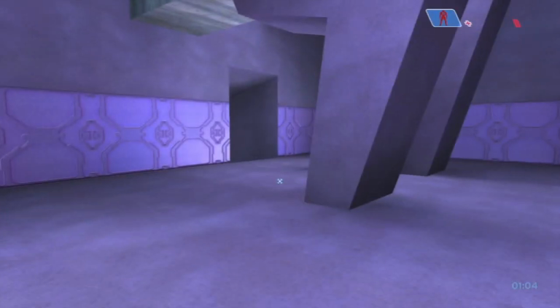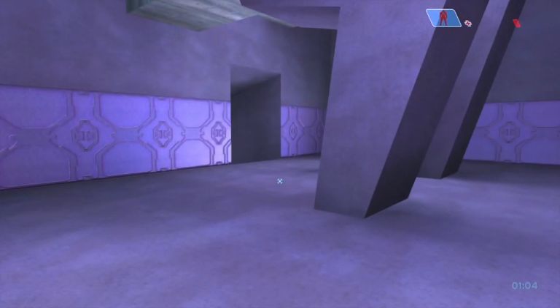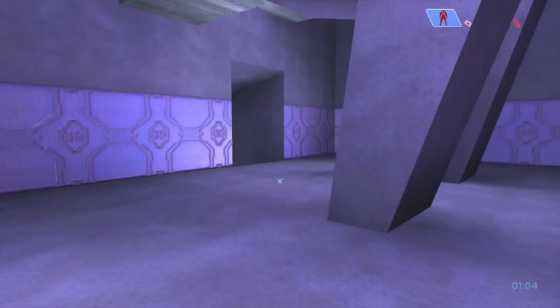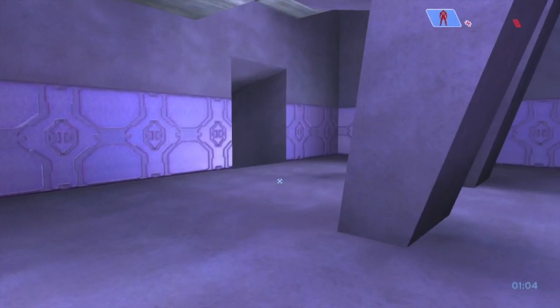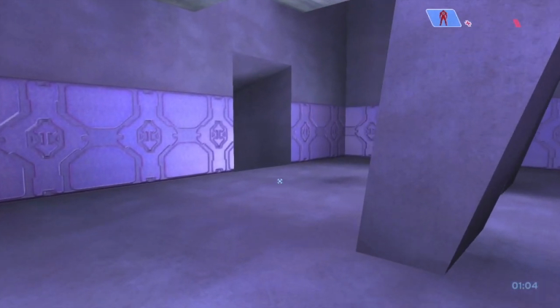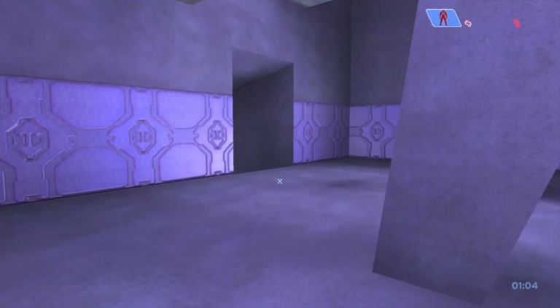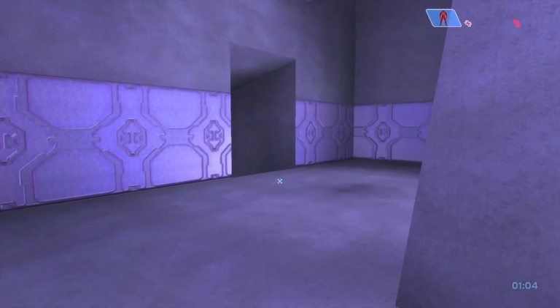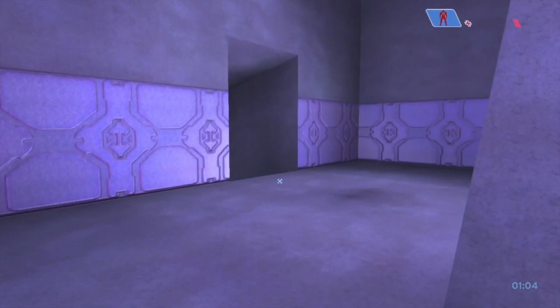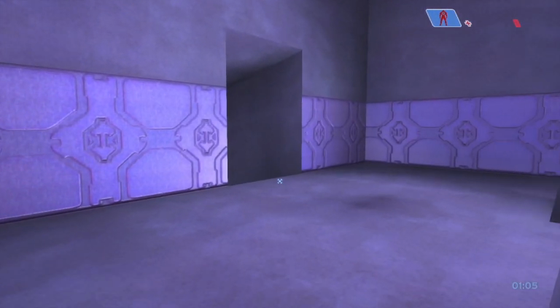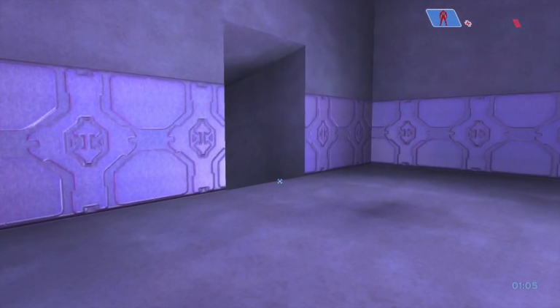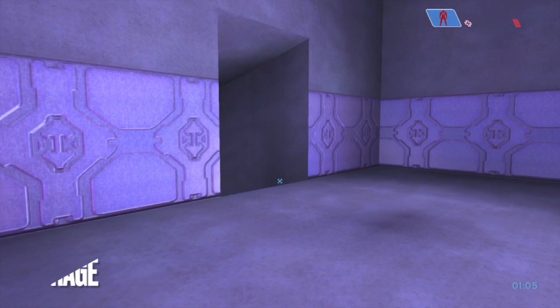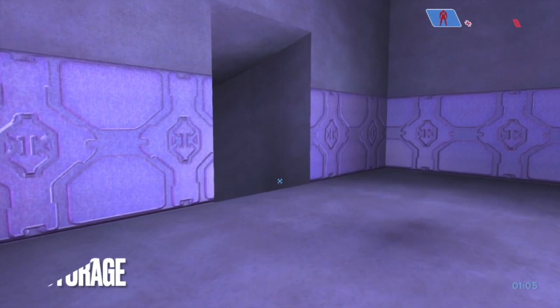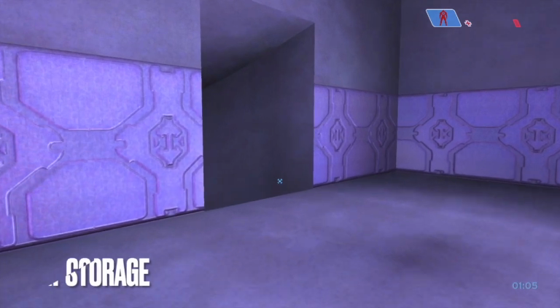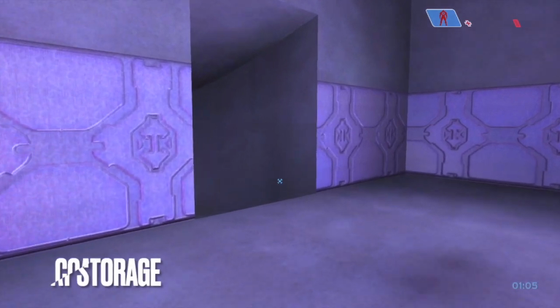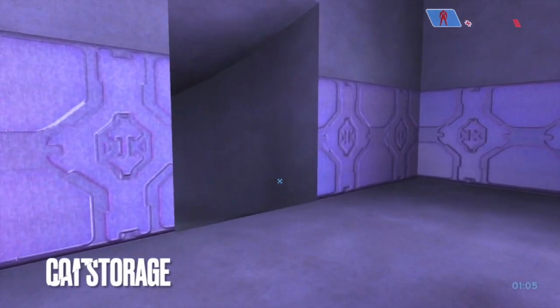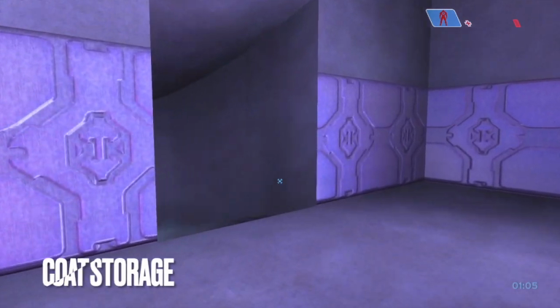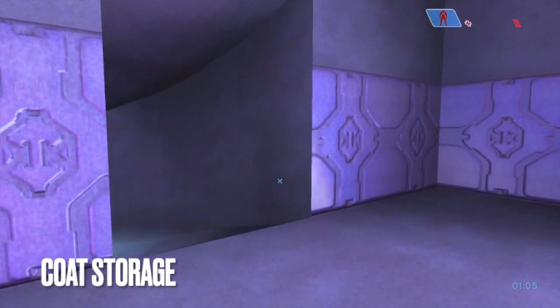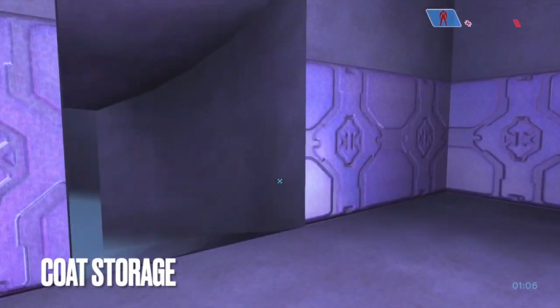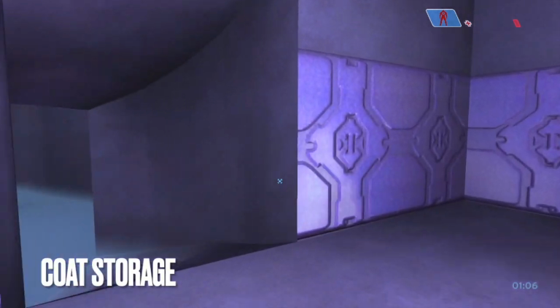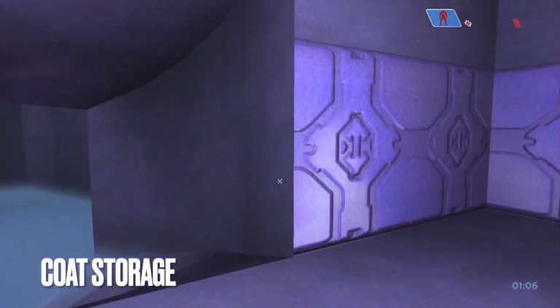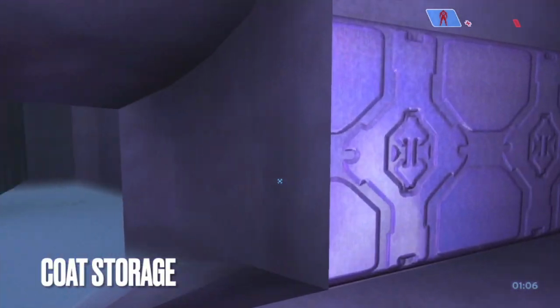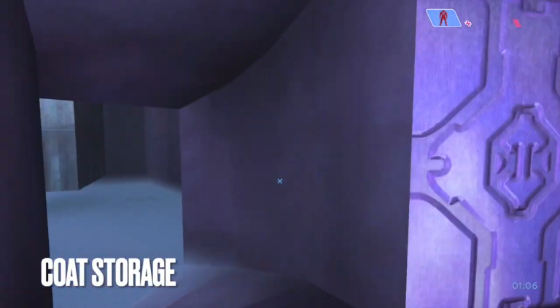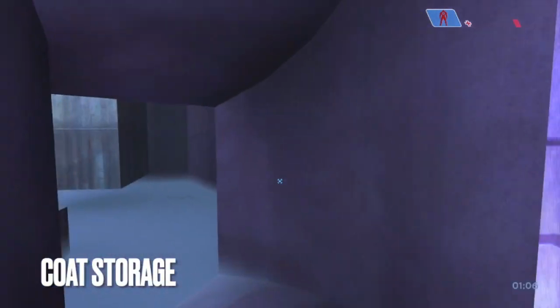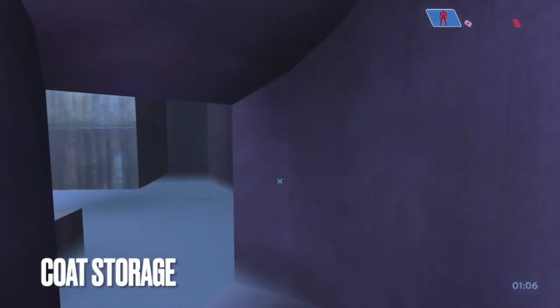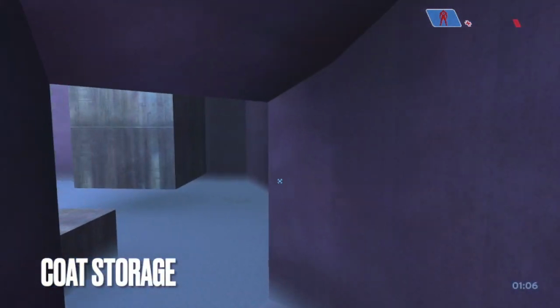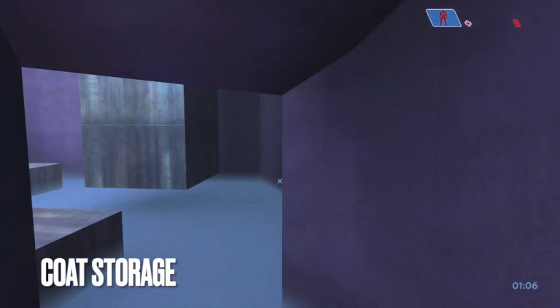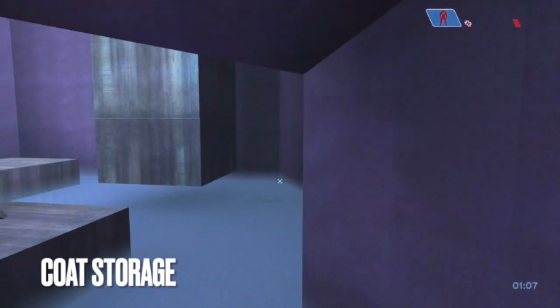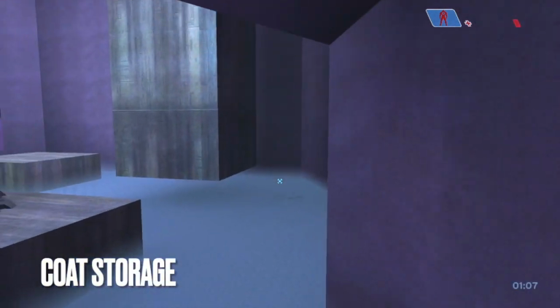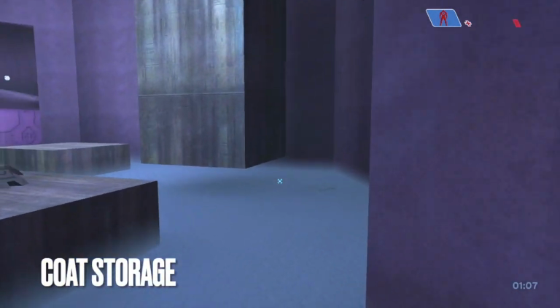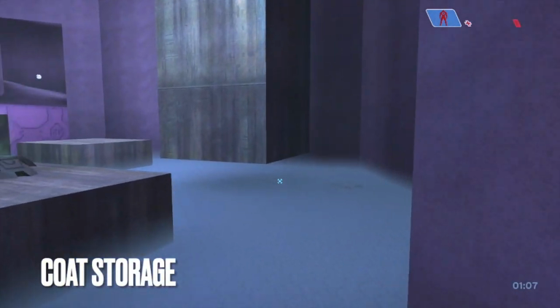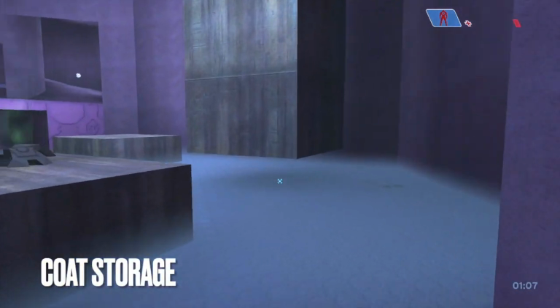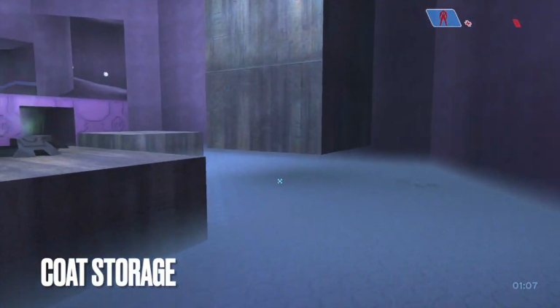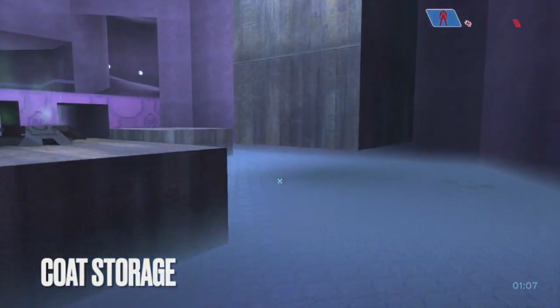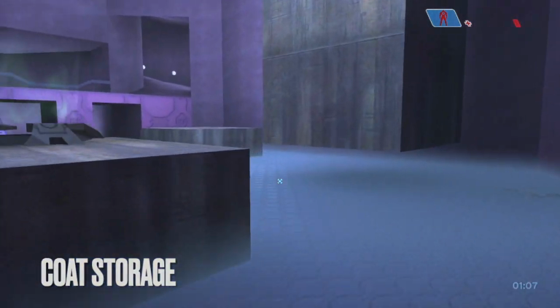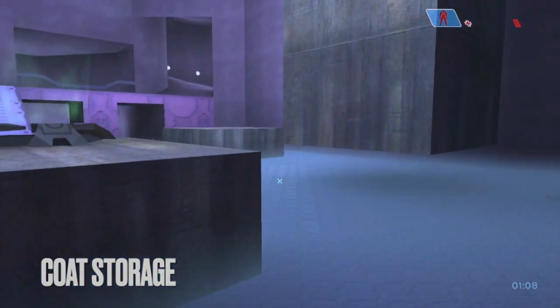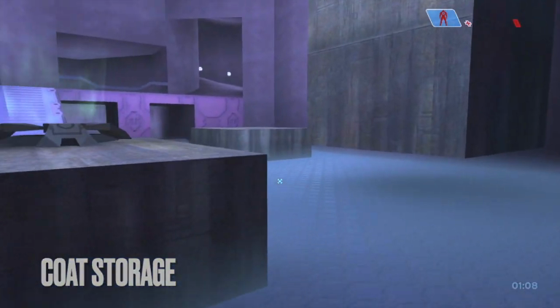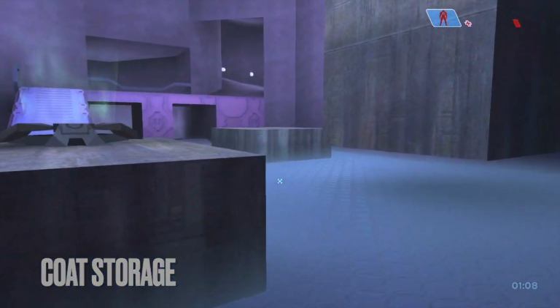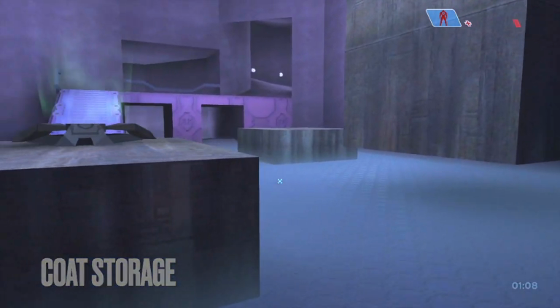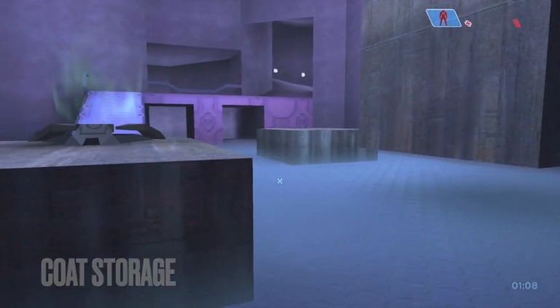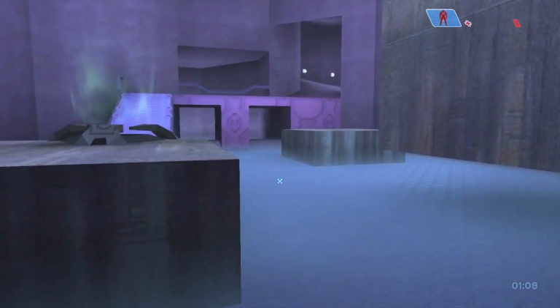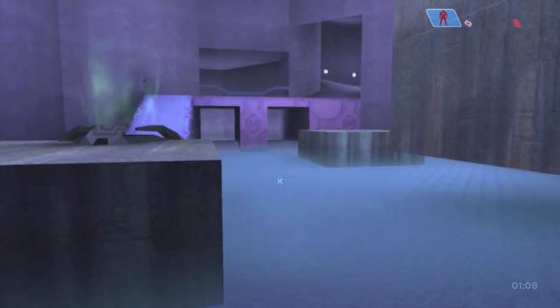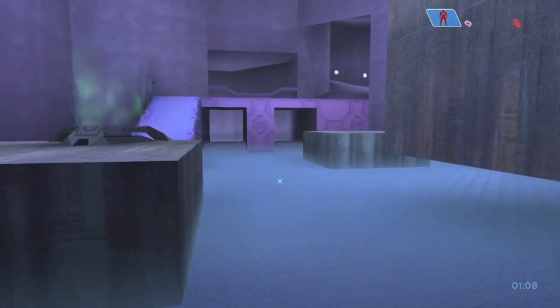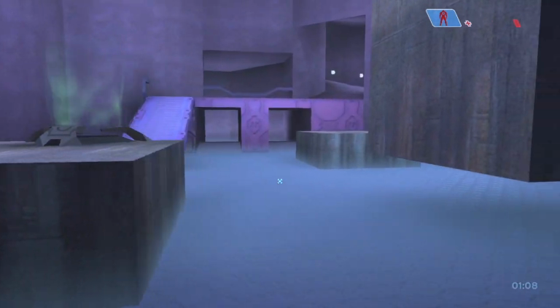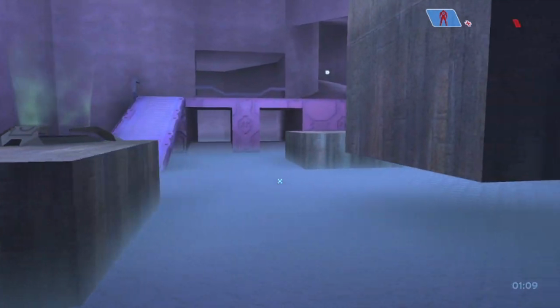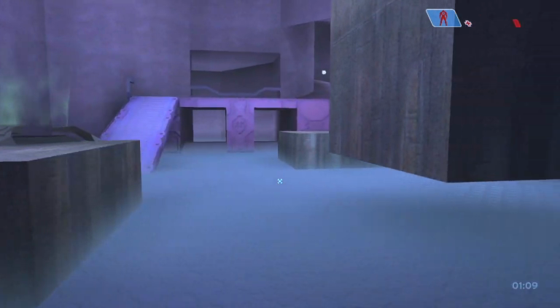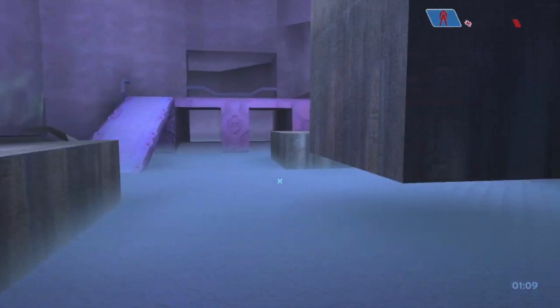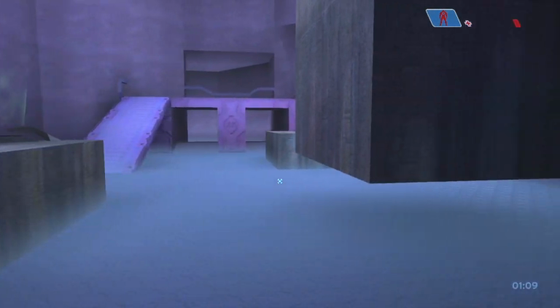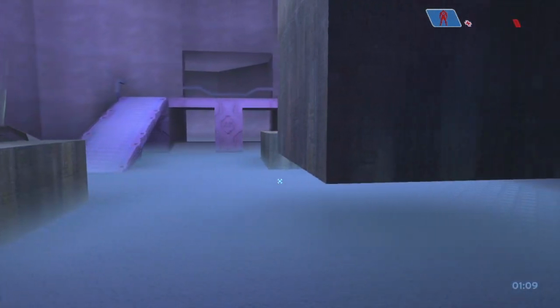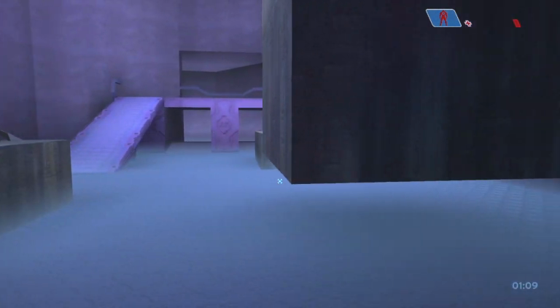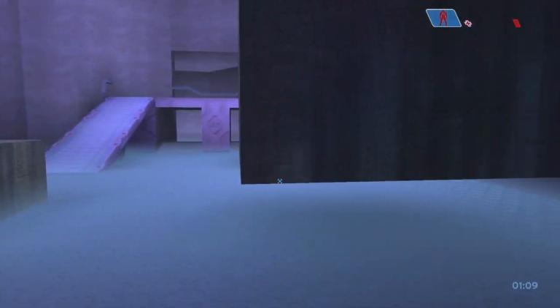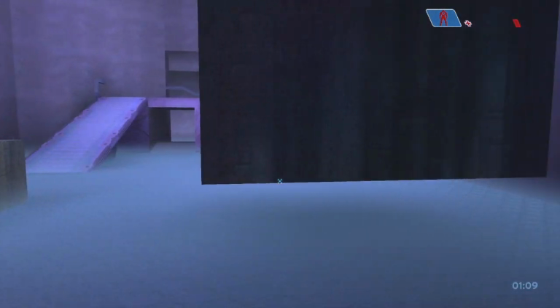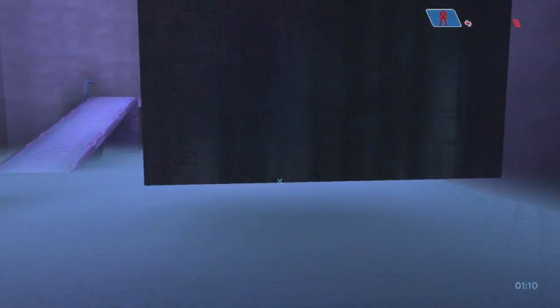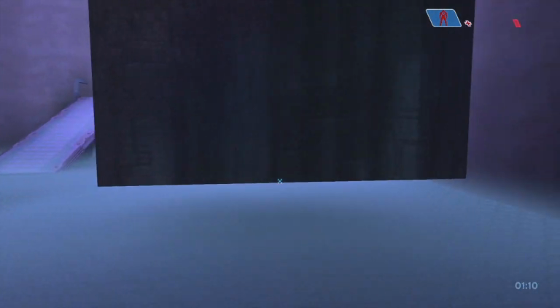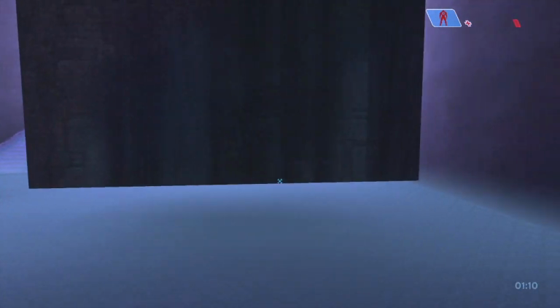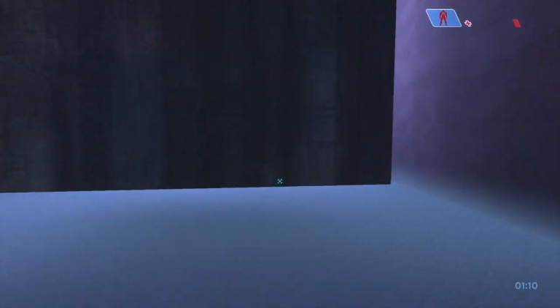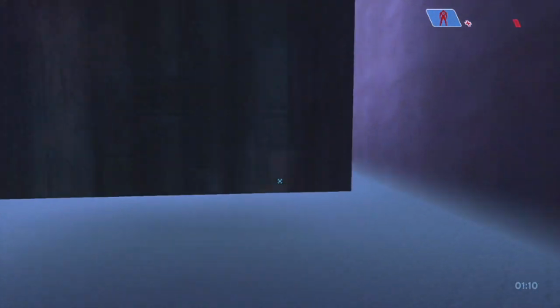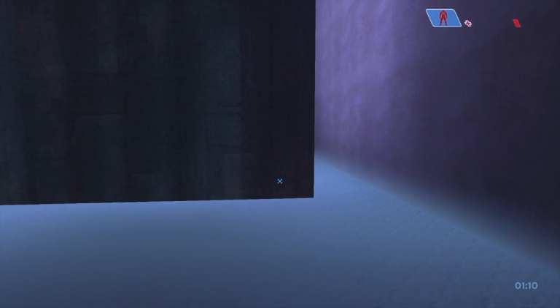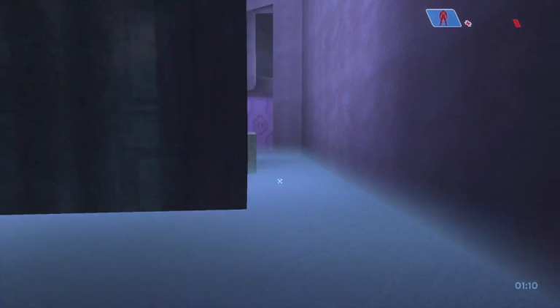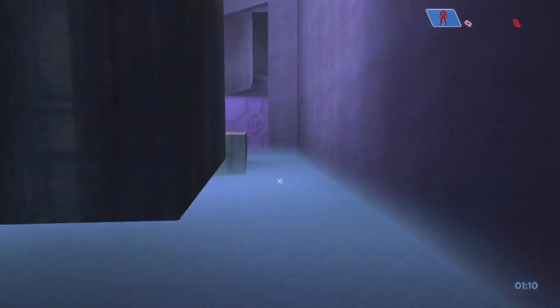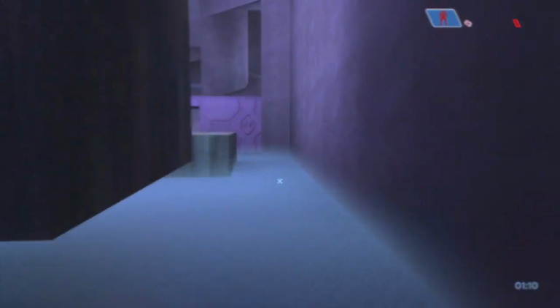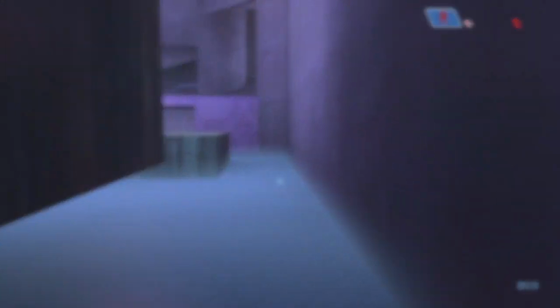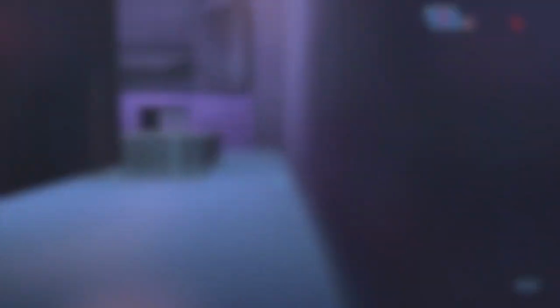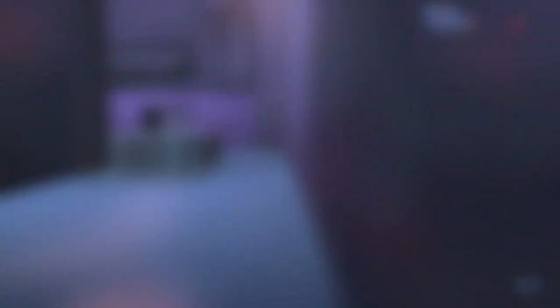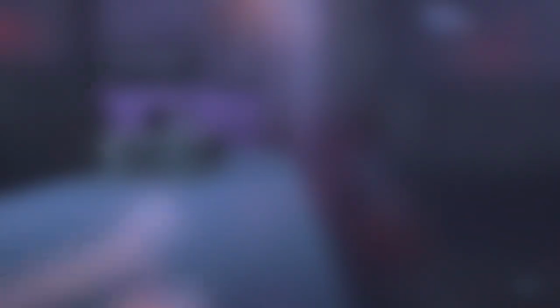But how could Cold Storage ever be complete without a space to hang your hat? Have no fears — the spacious walk-in coat room exists to keep the rest of the map clutter-free.